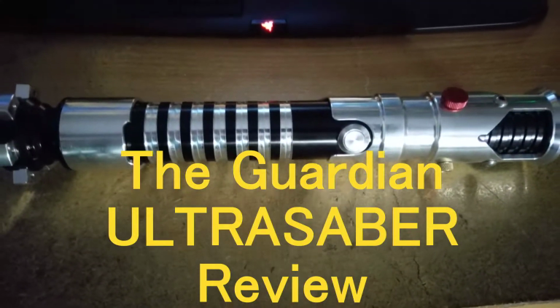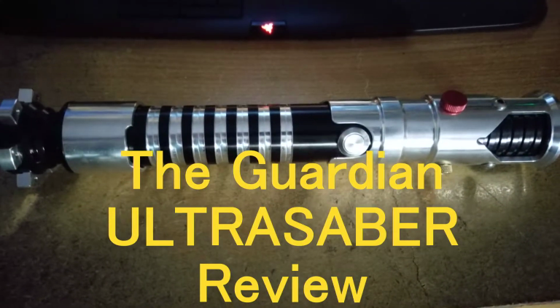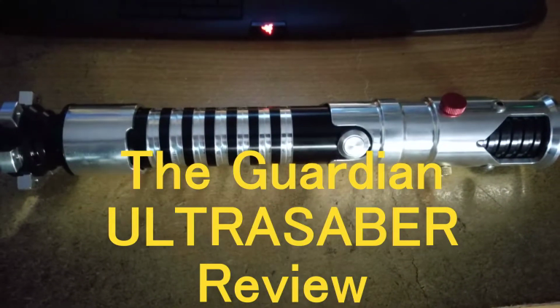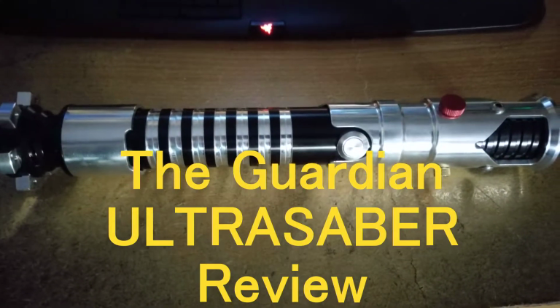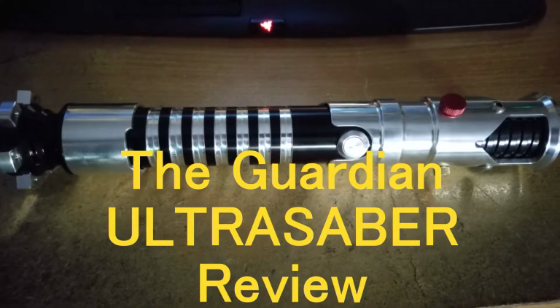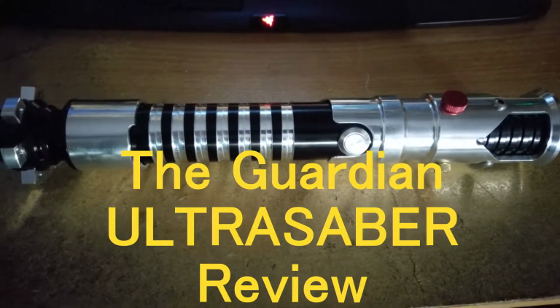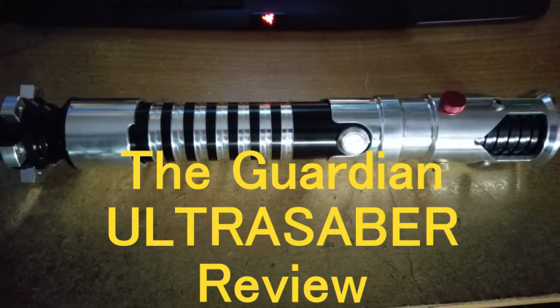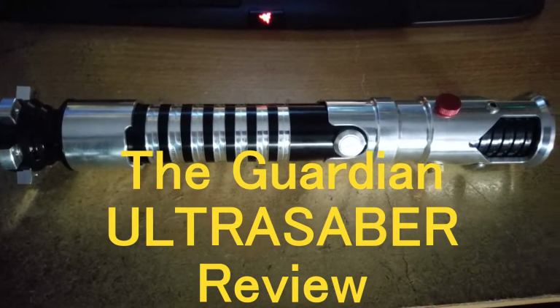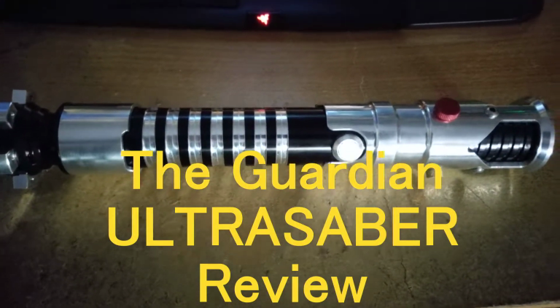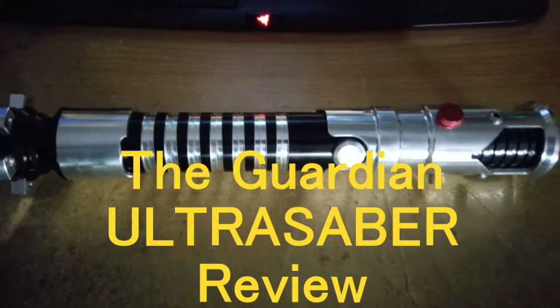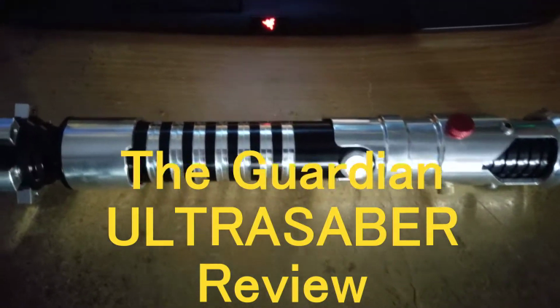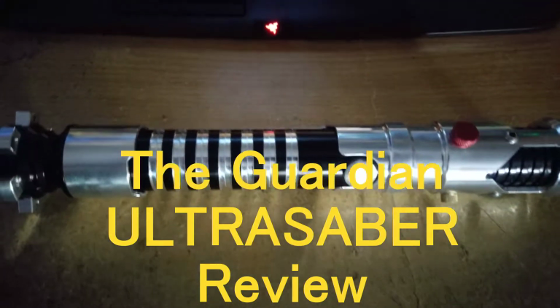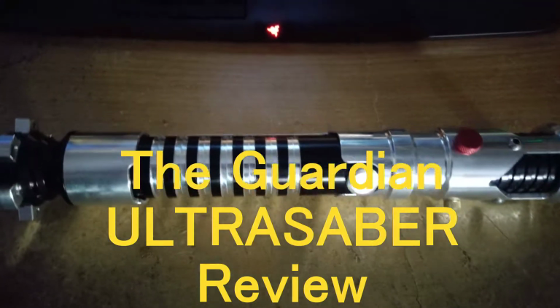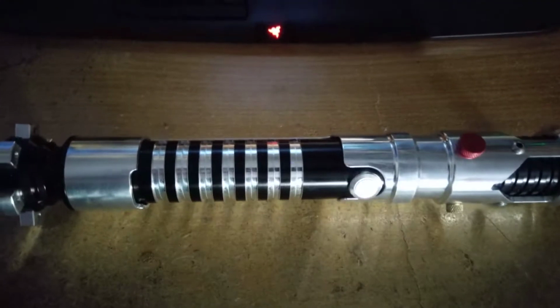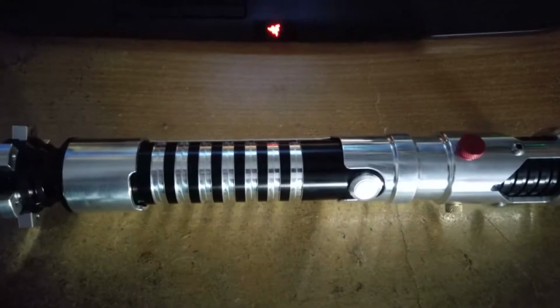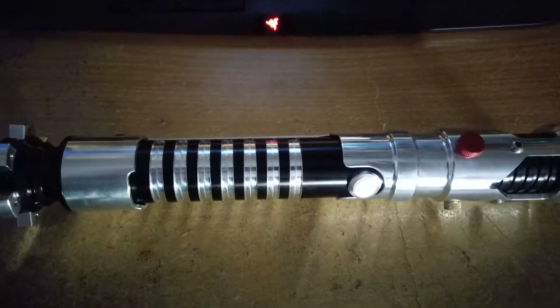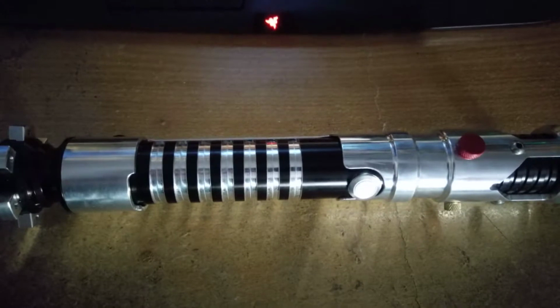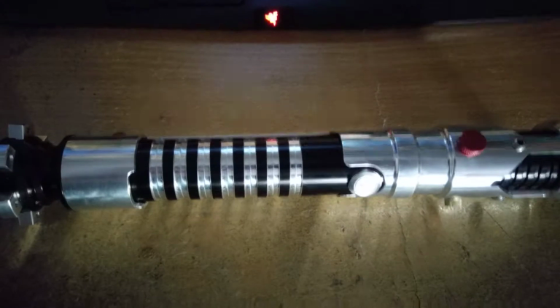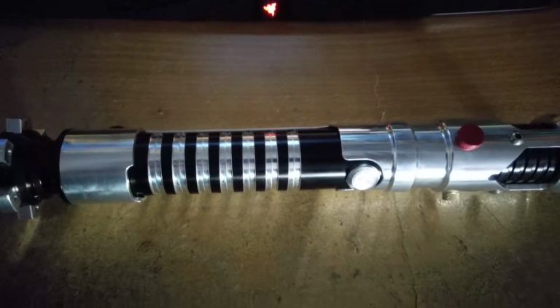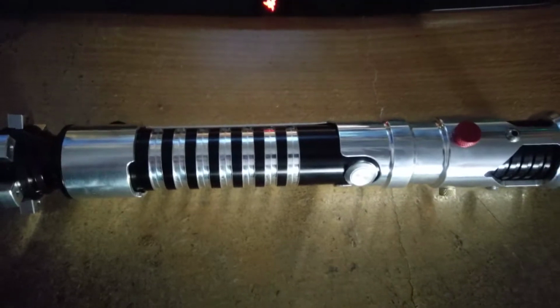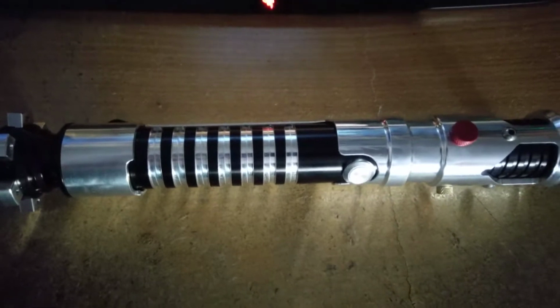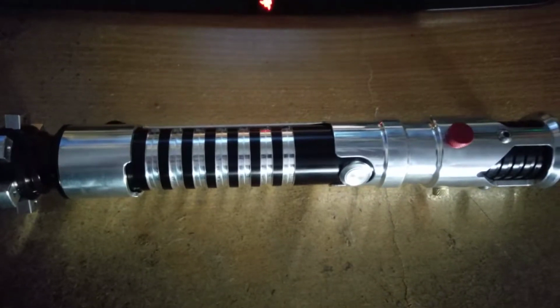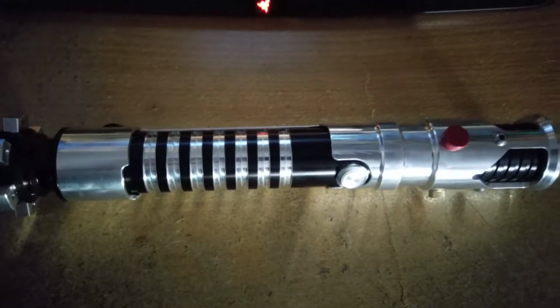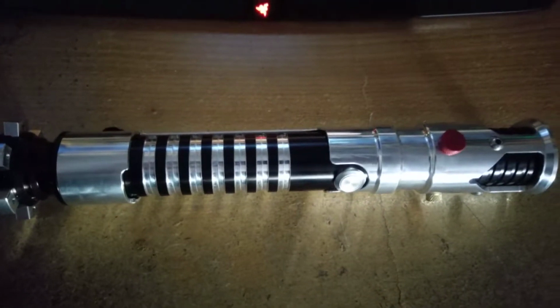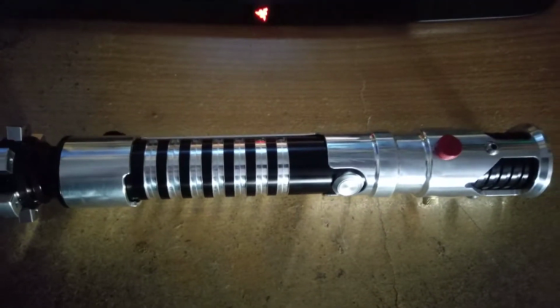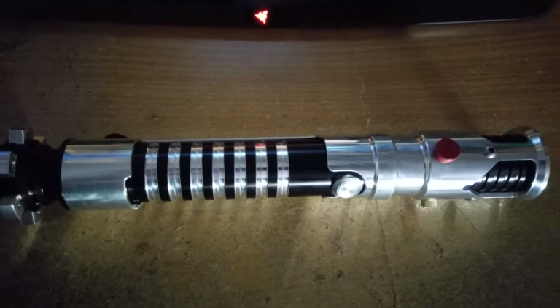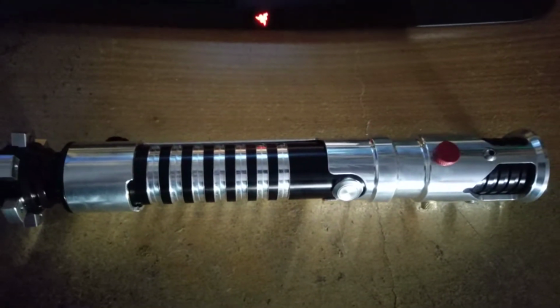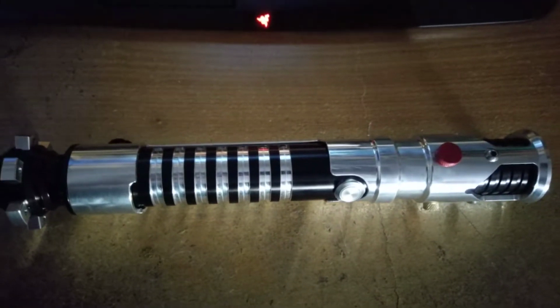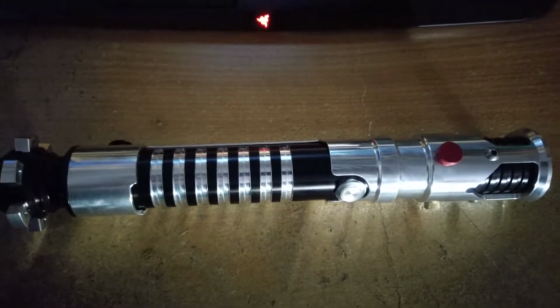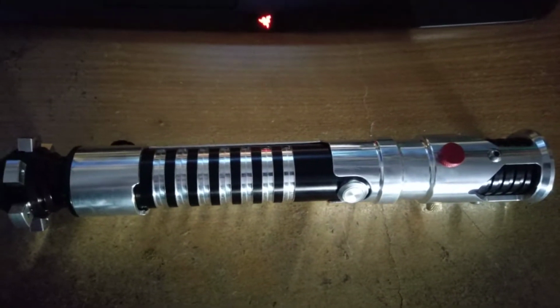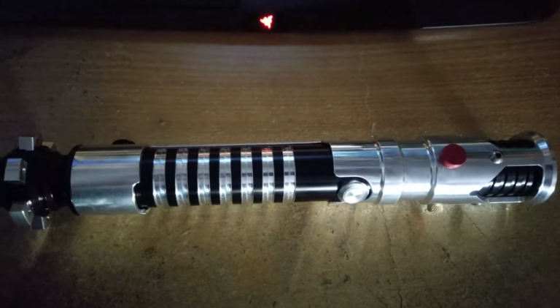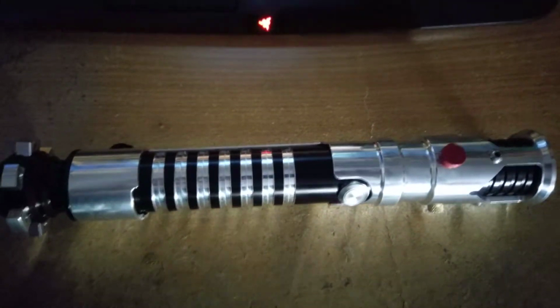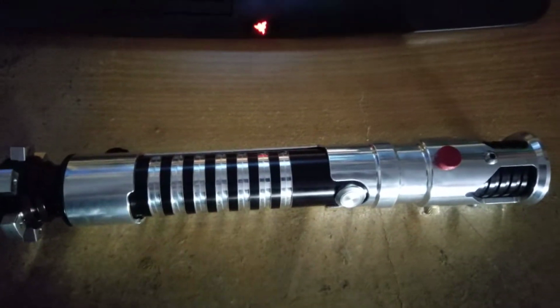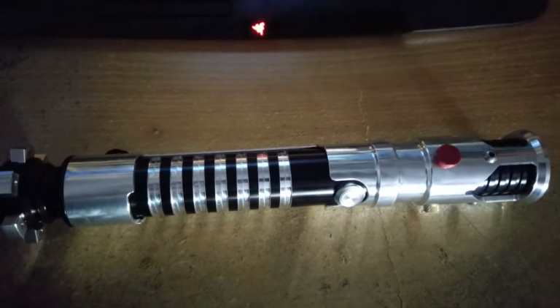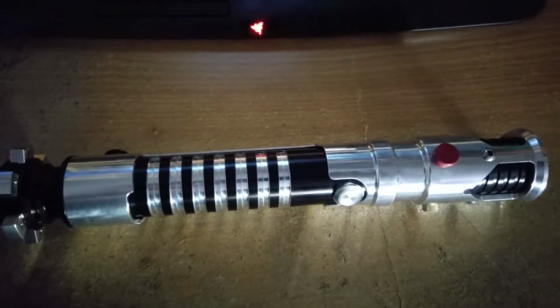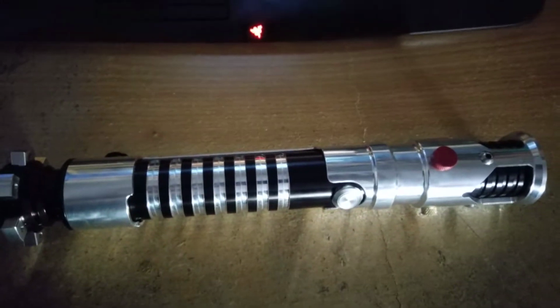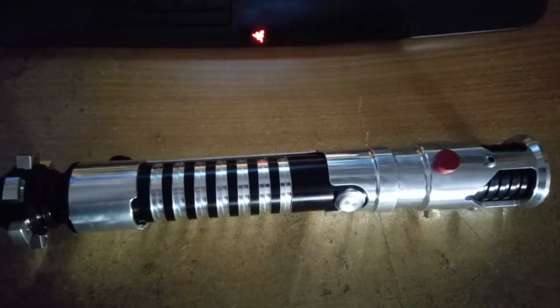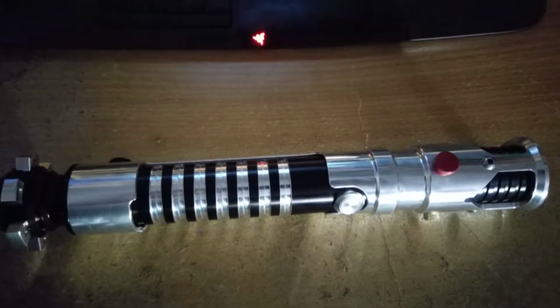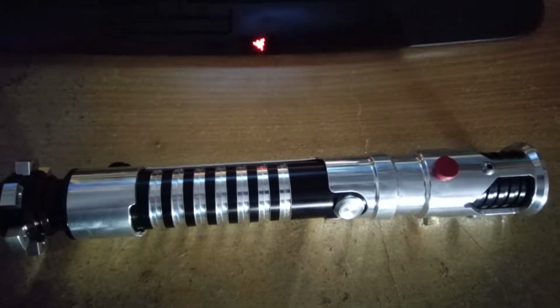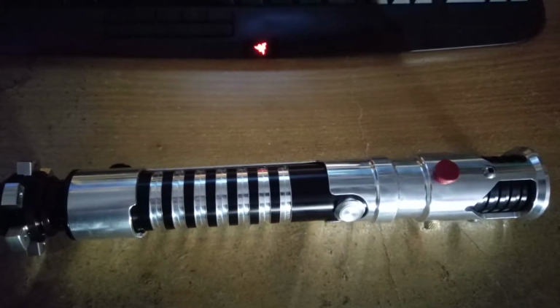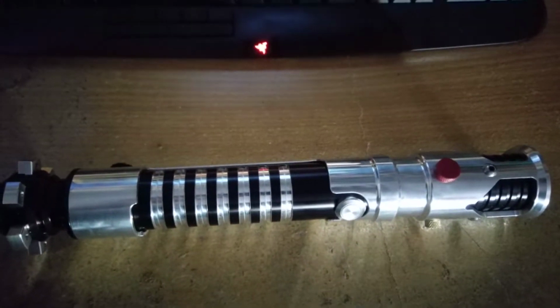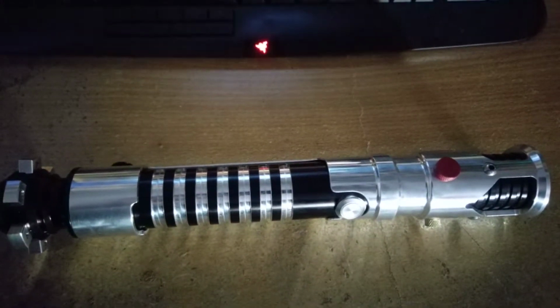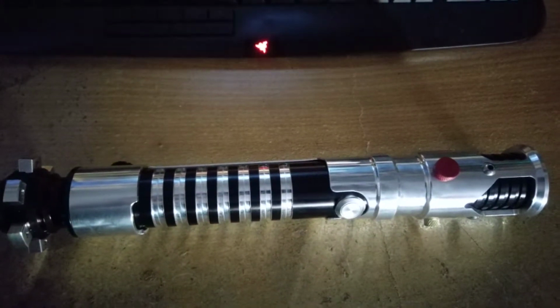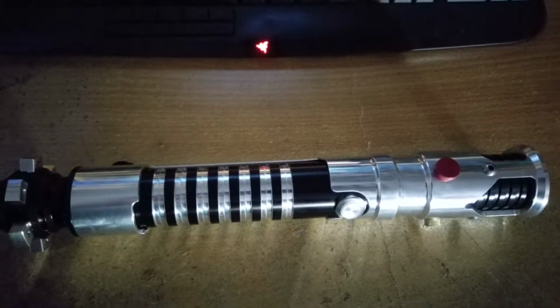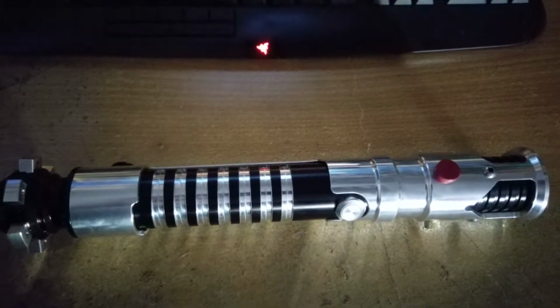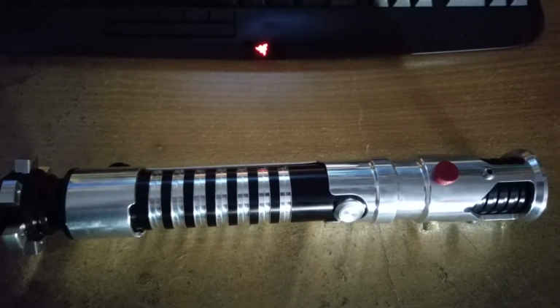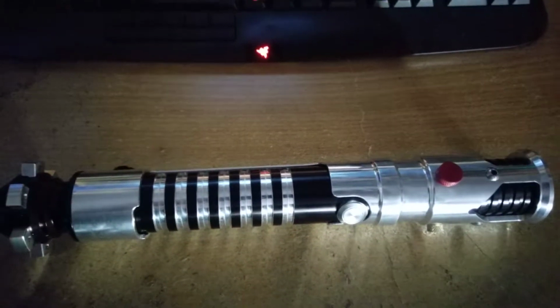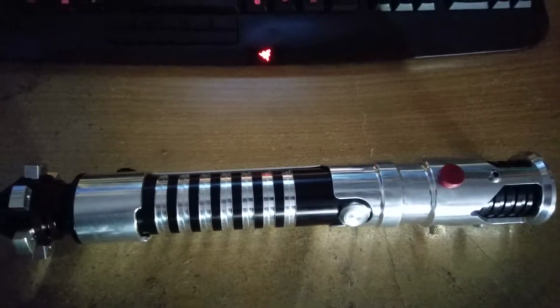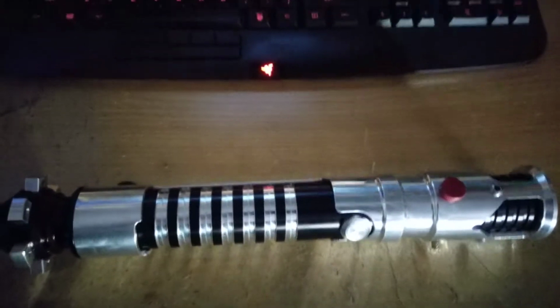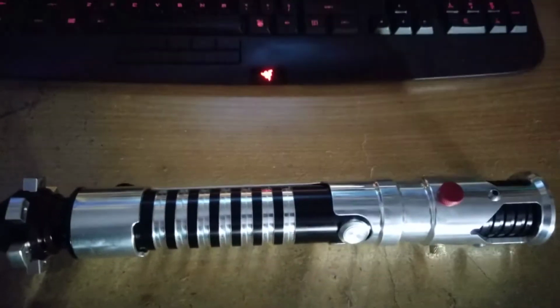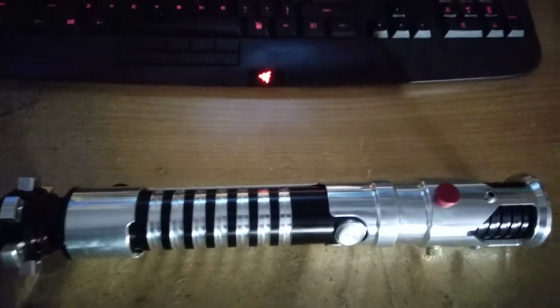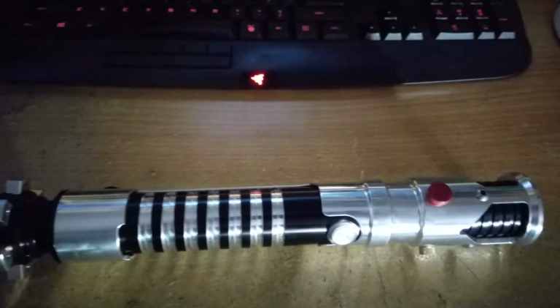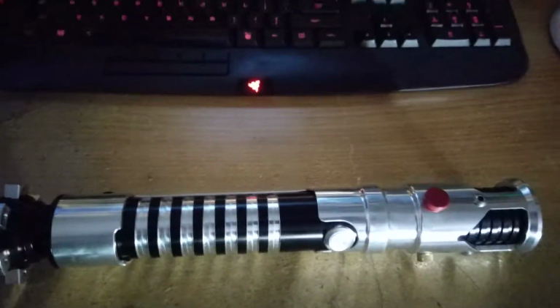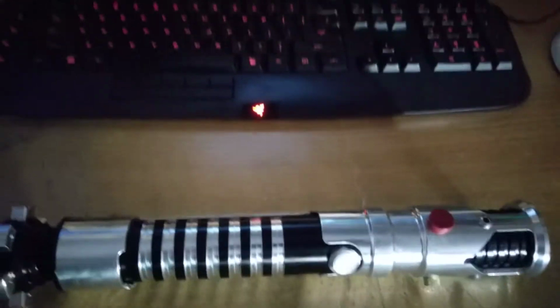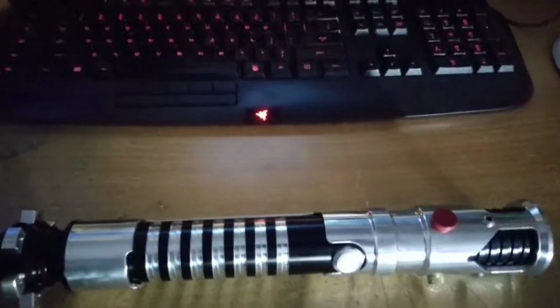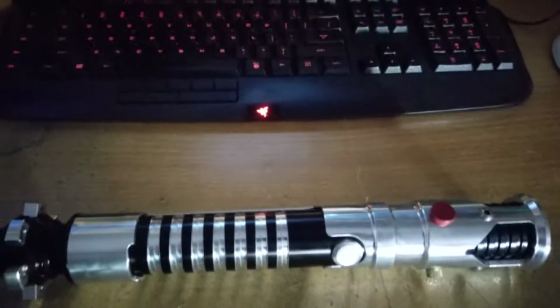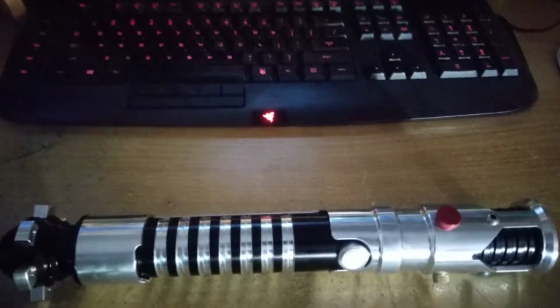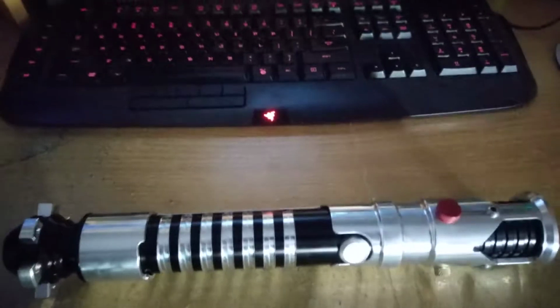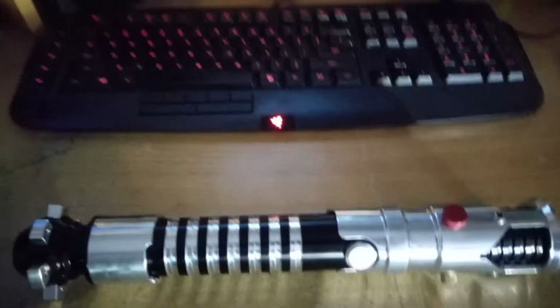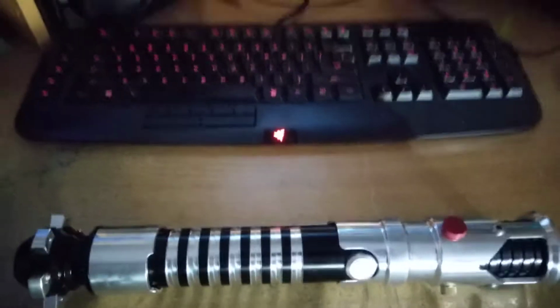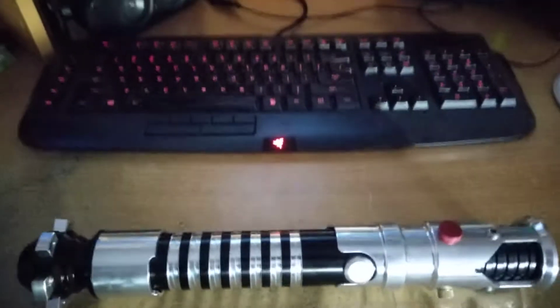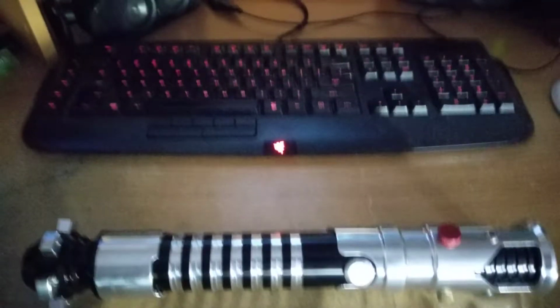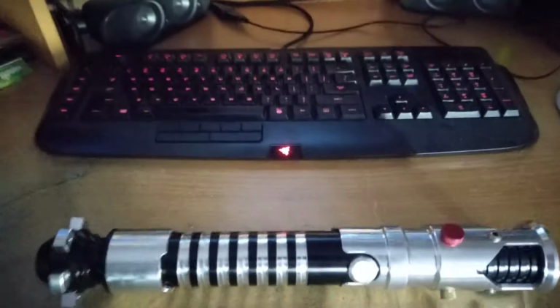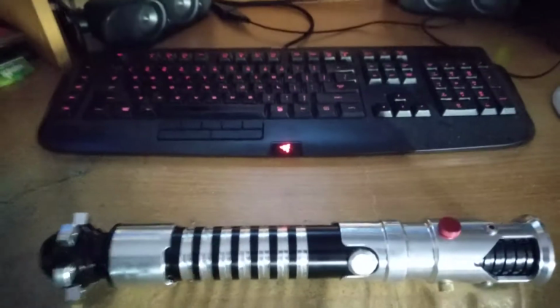Hey, Rob D Postal here again with another Ultrasabers review, this time for The Guardian.